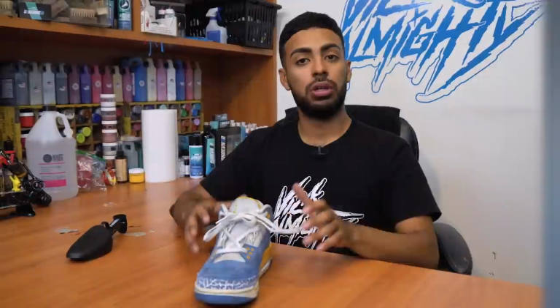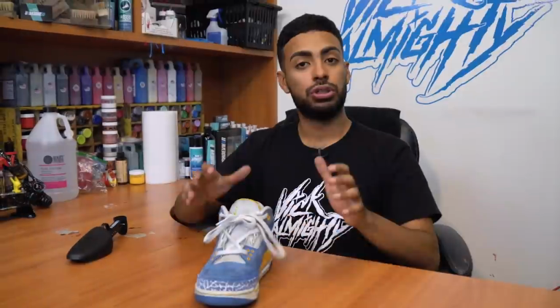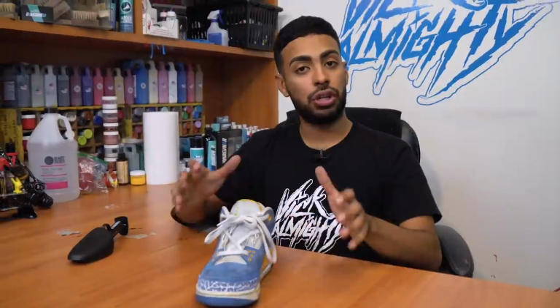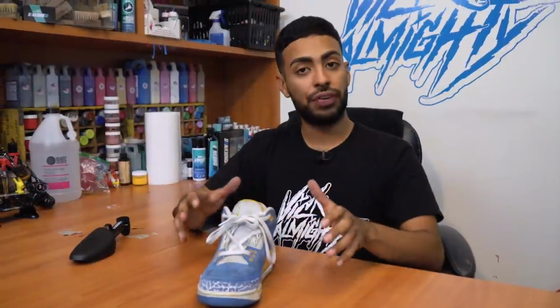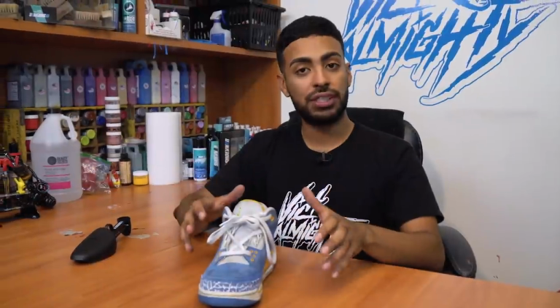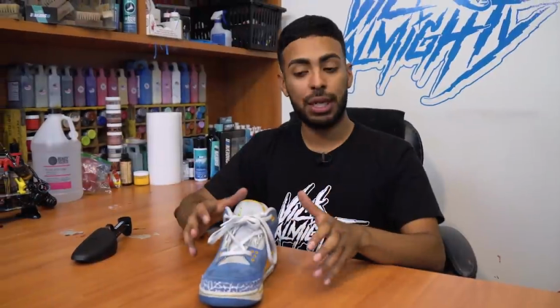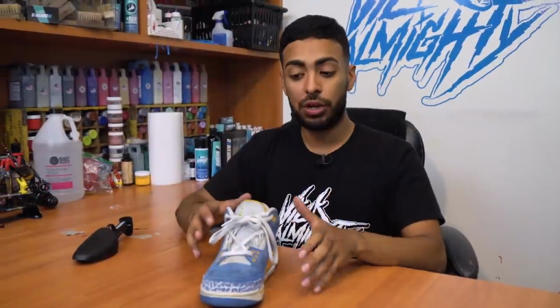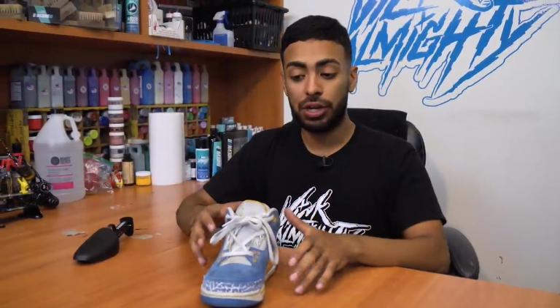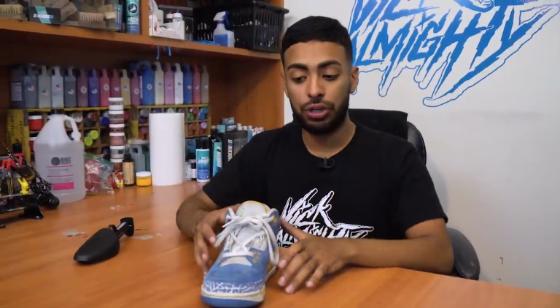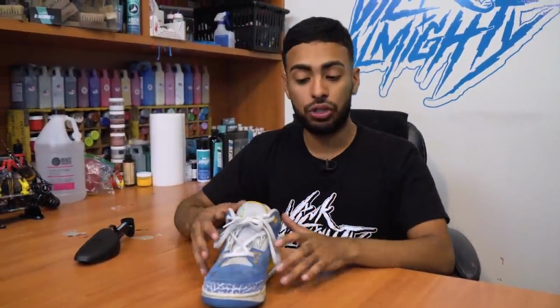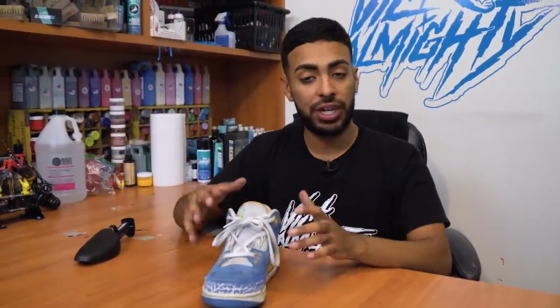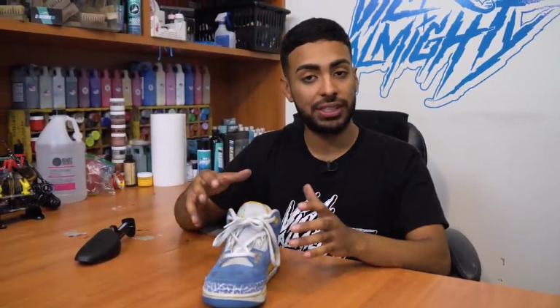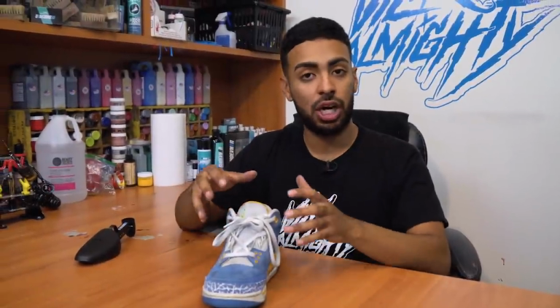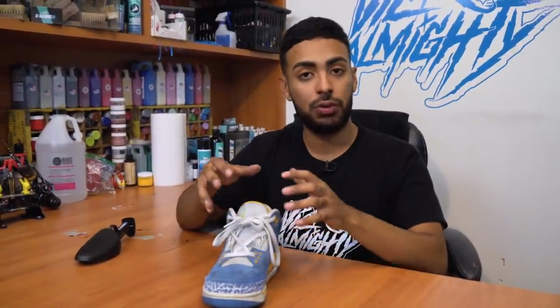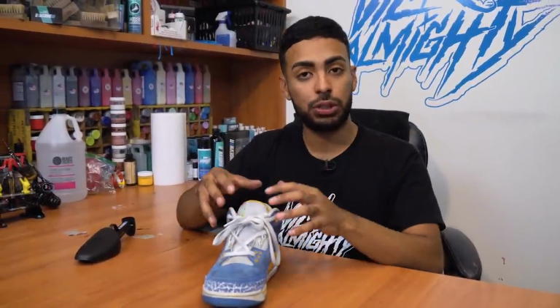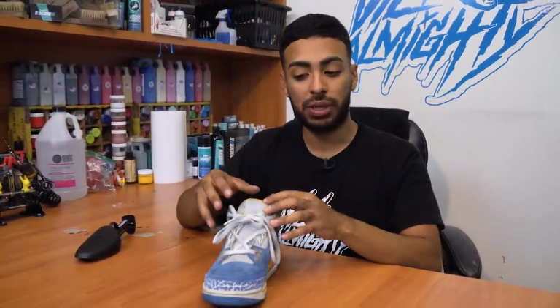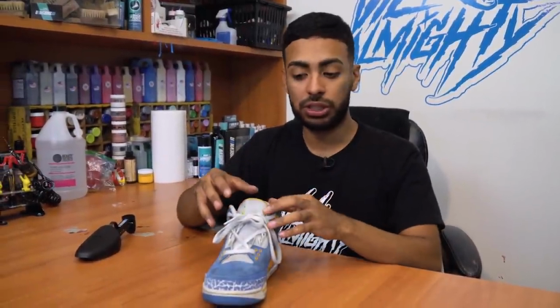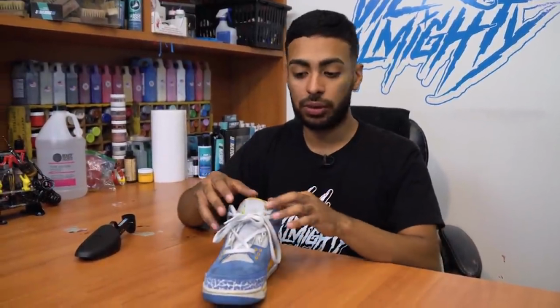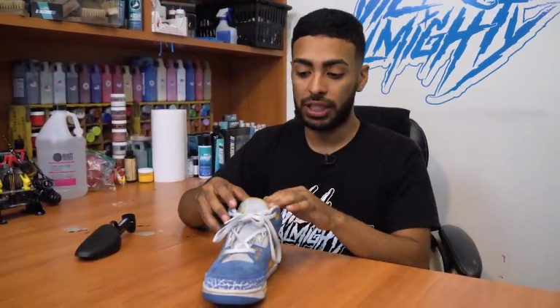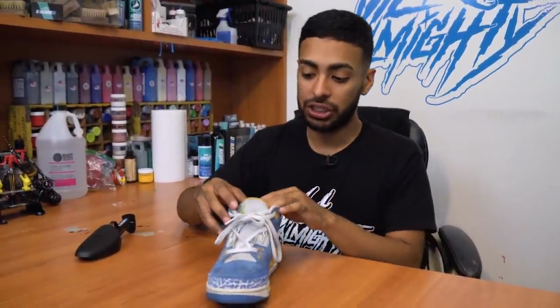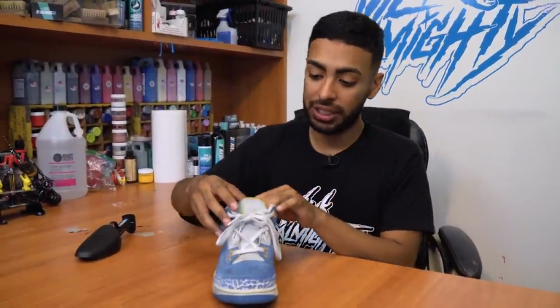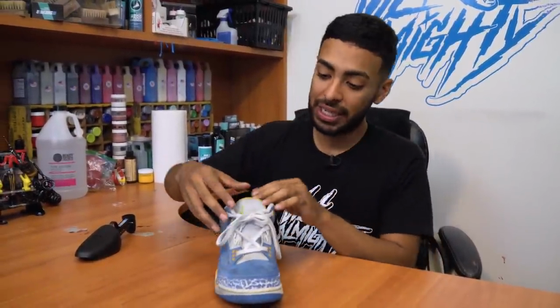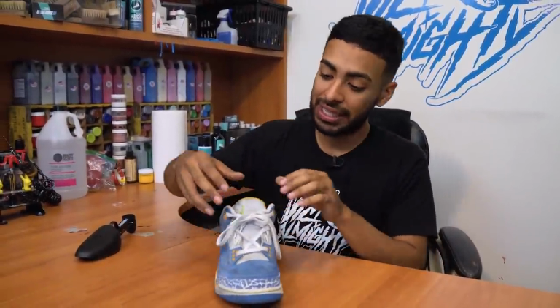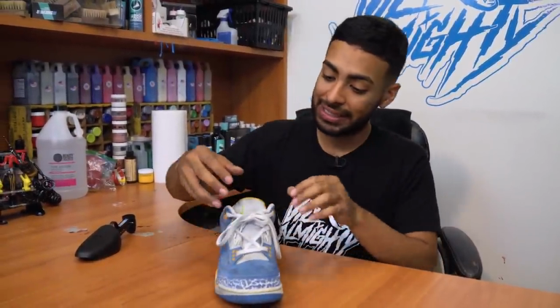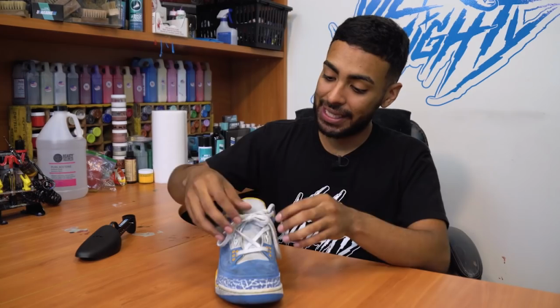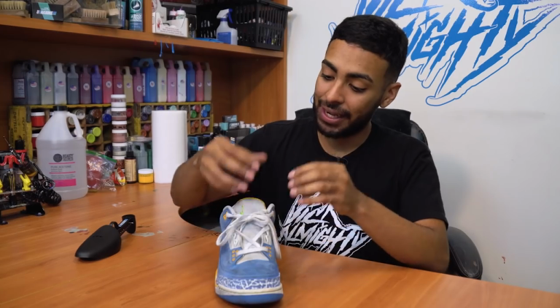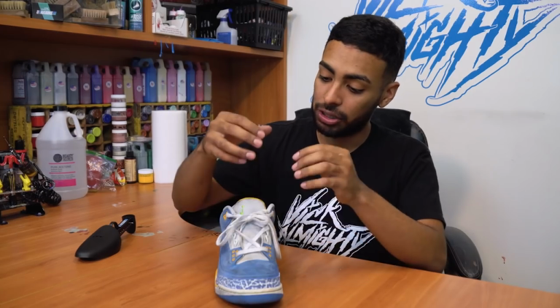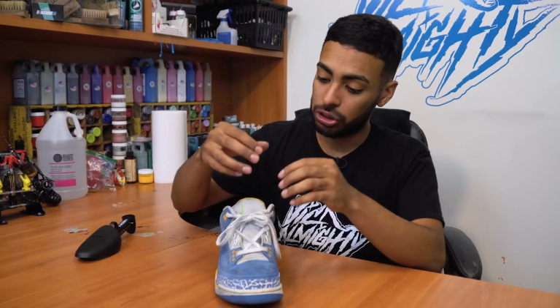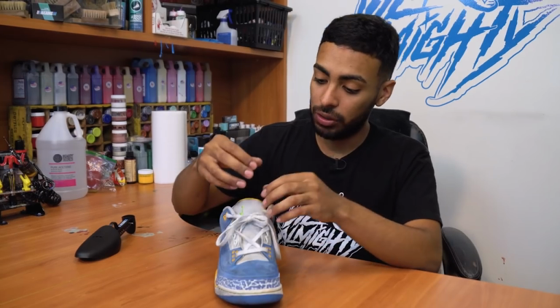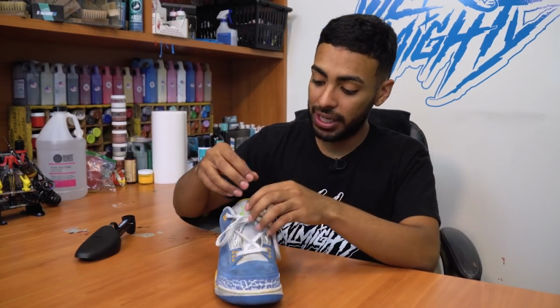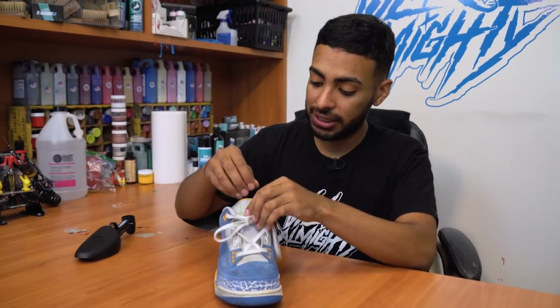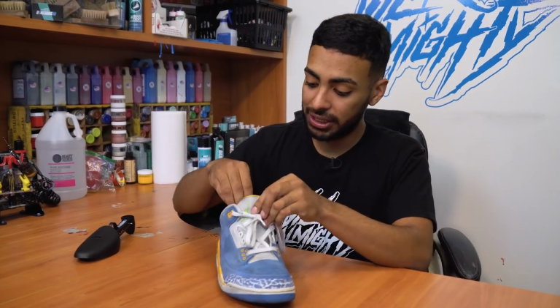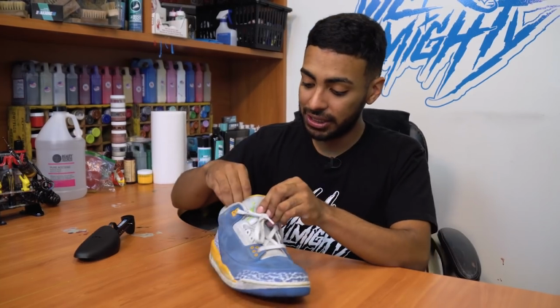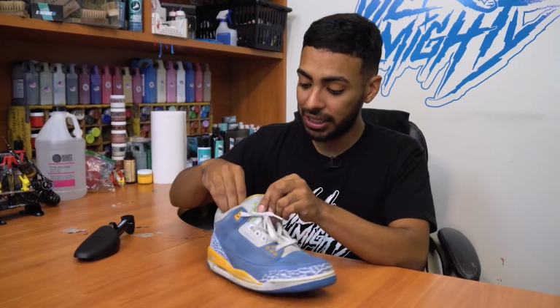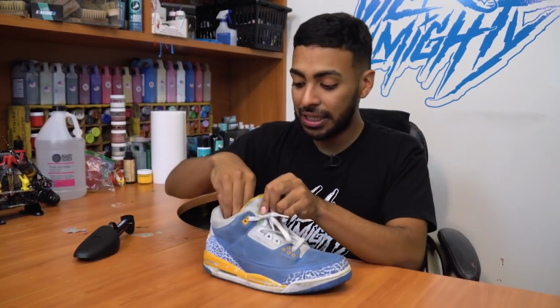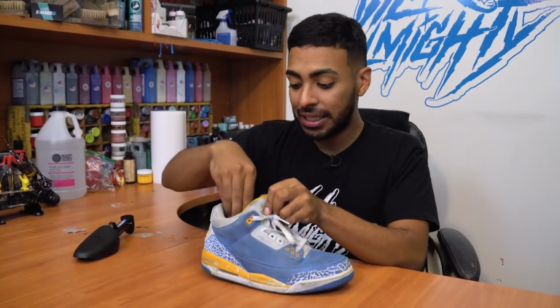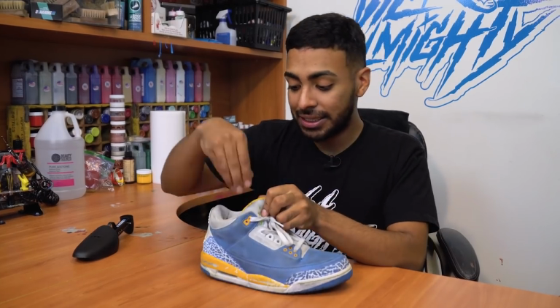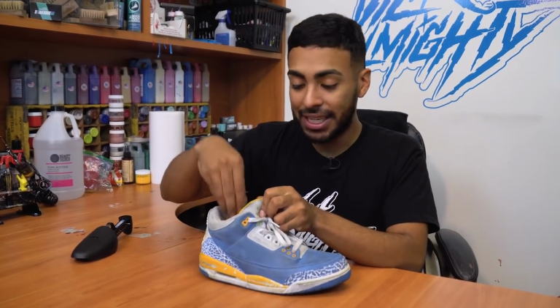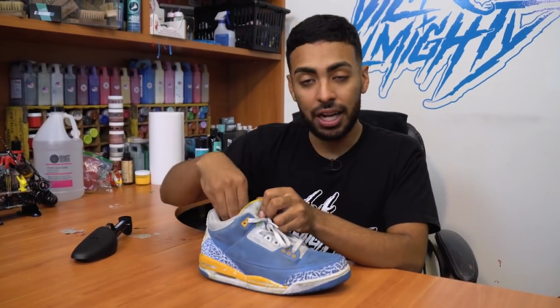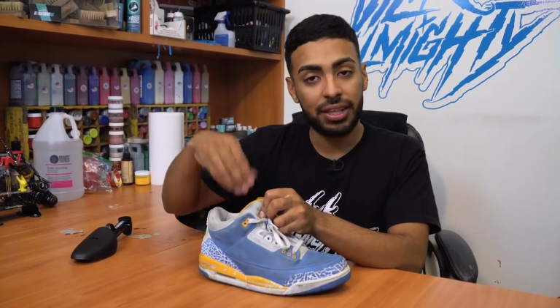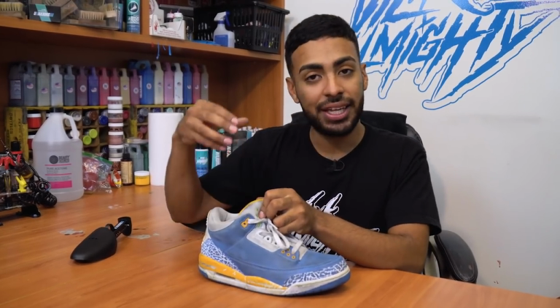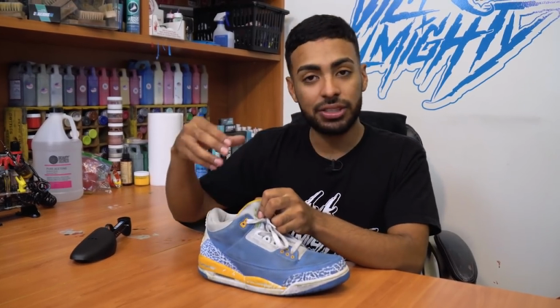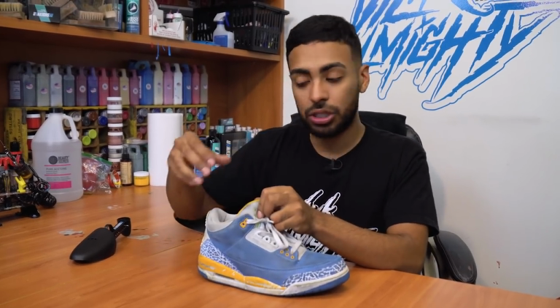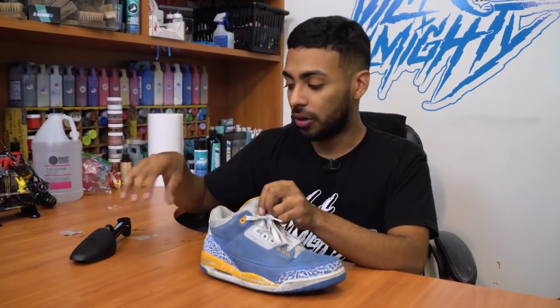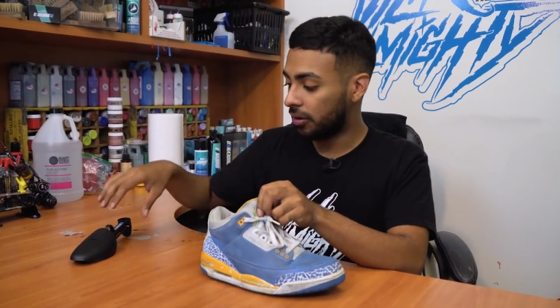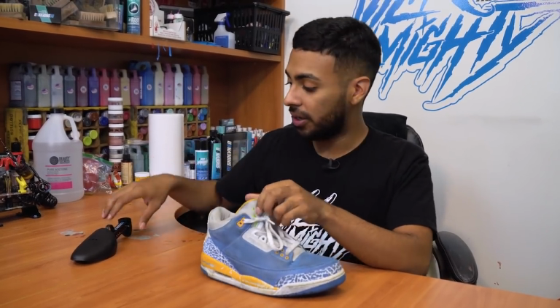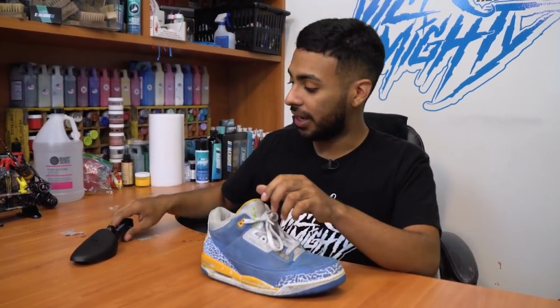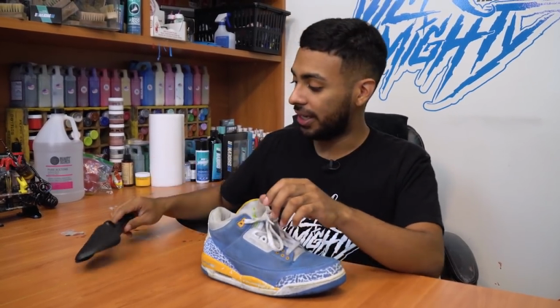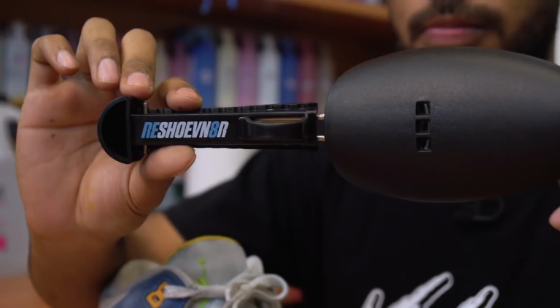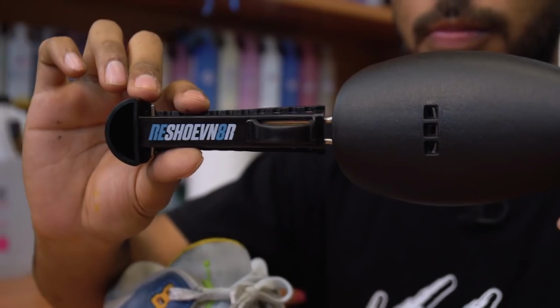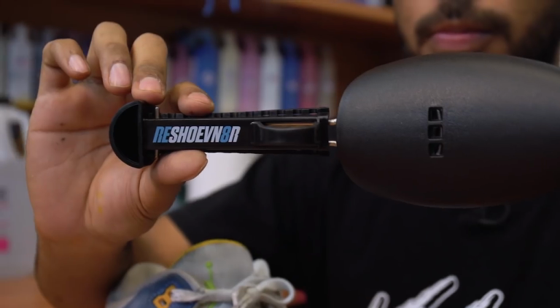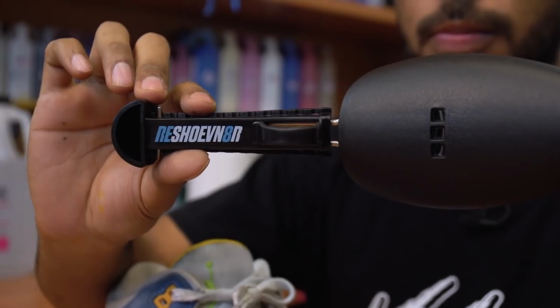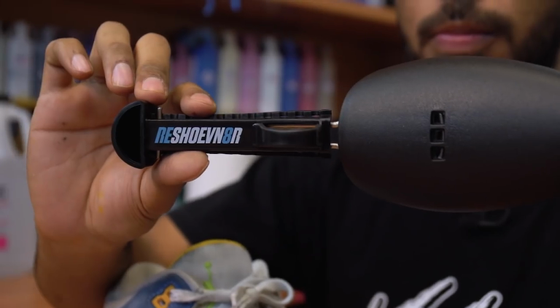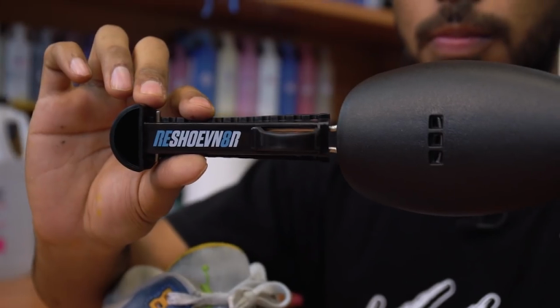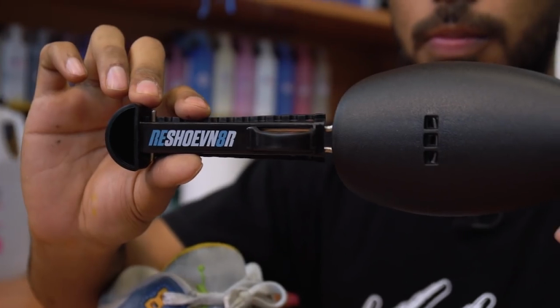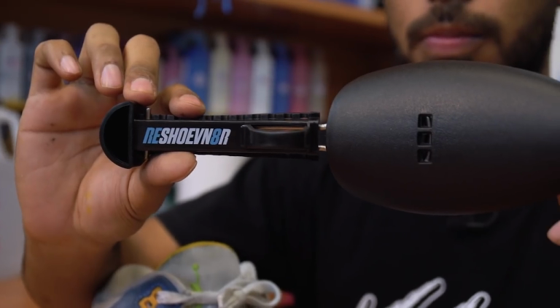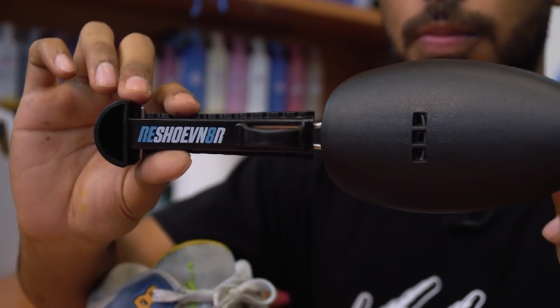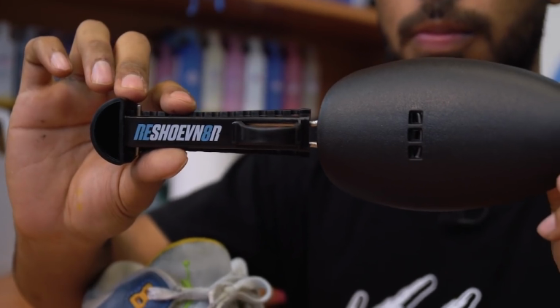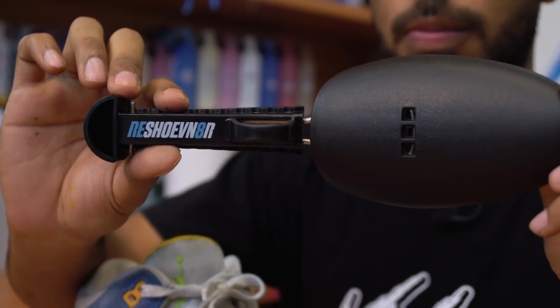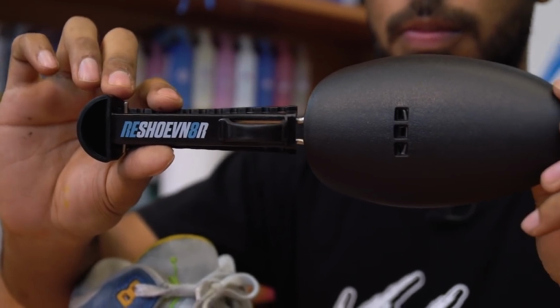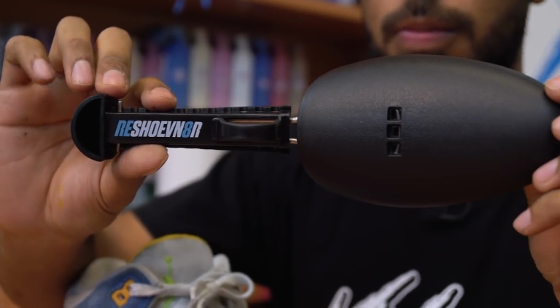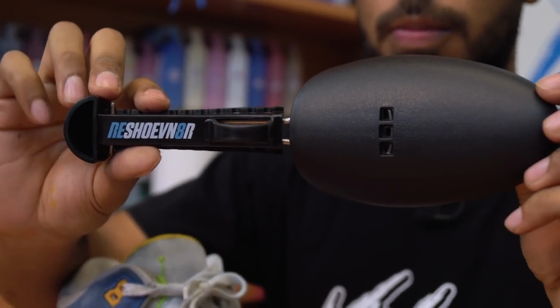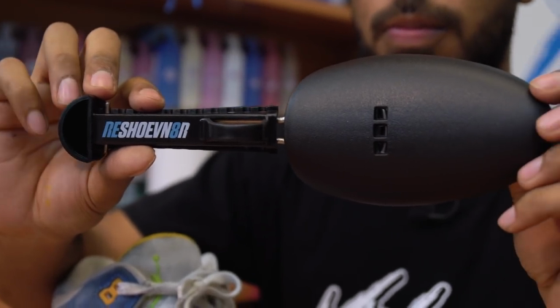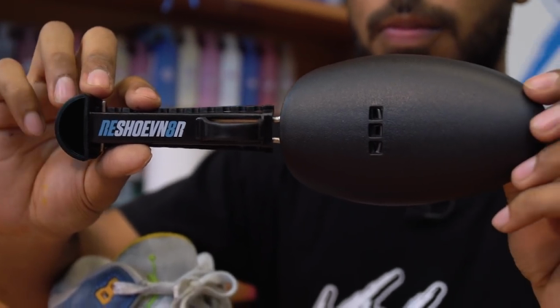The first step to get started with this restoration is take out the shoelaces, take out the insole, and insert our Reshoominator adjustable shoe tree.